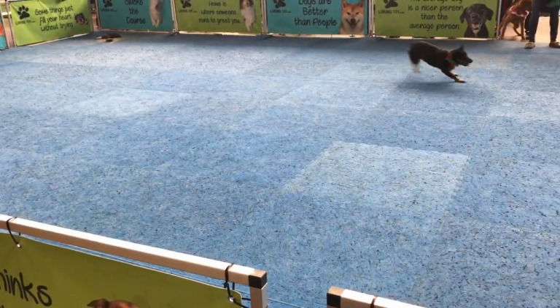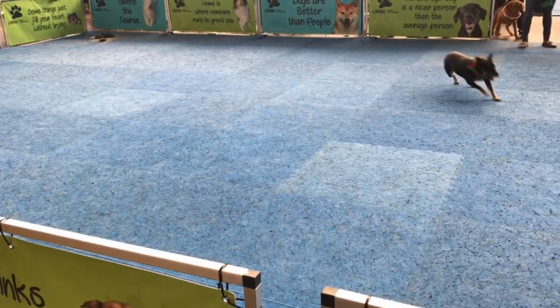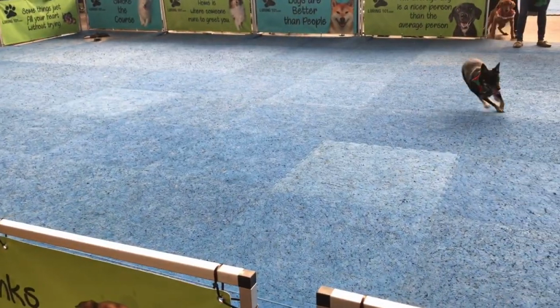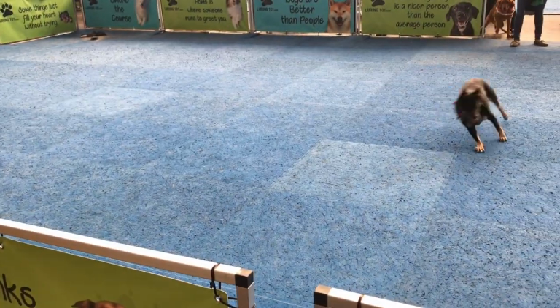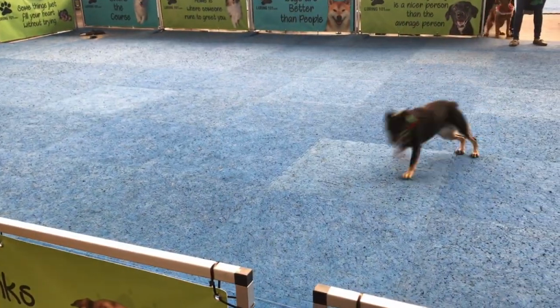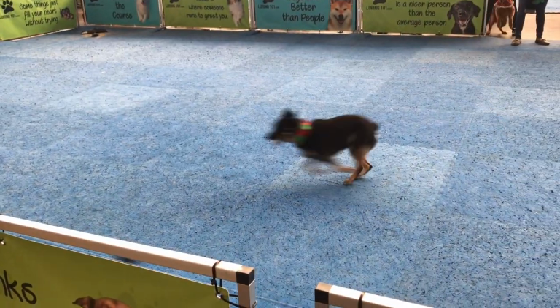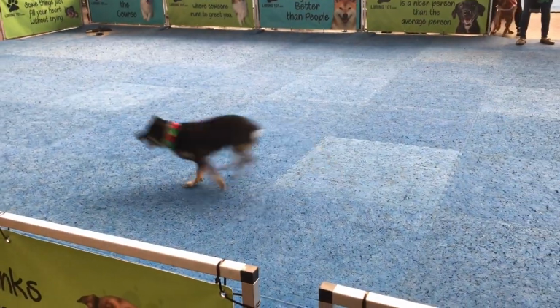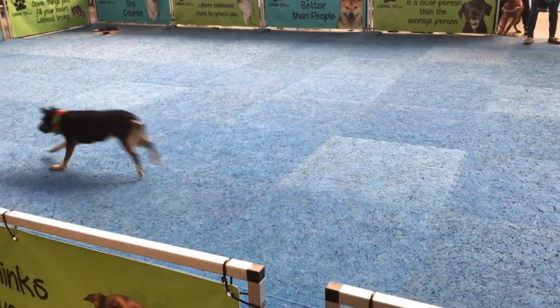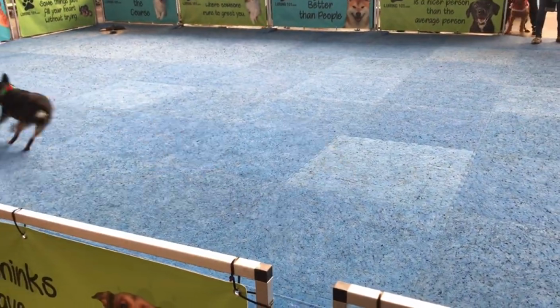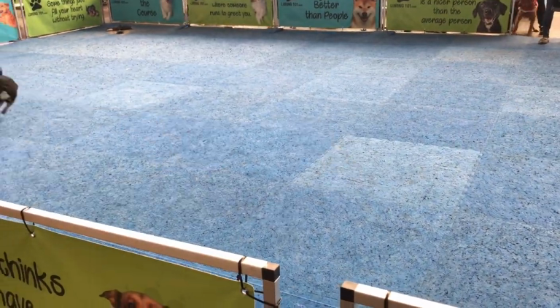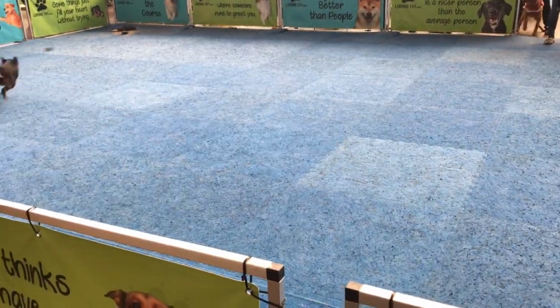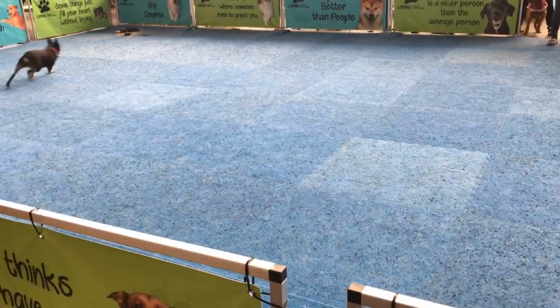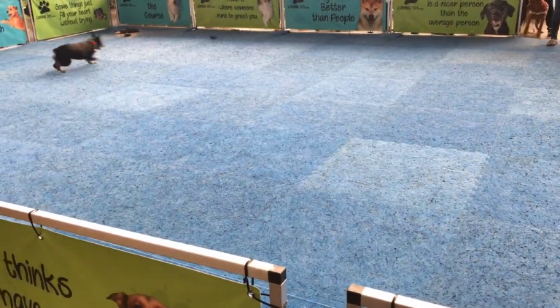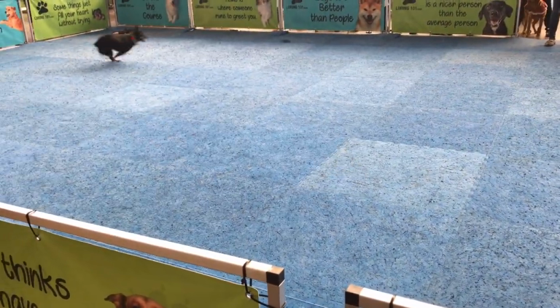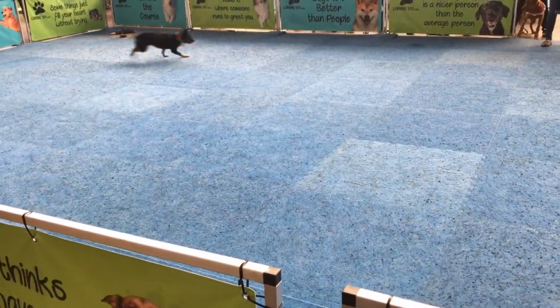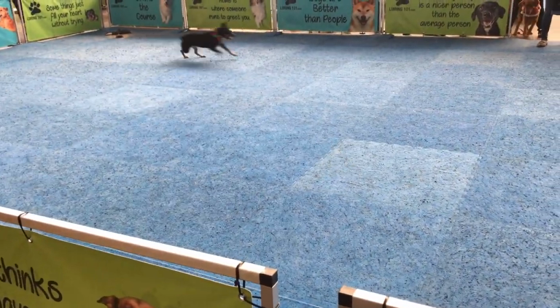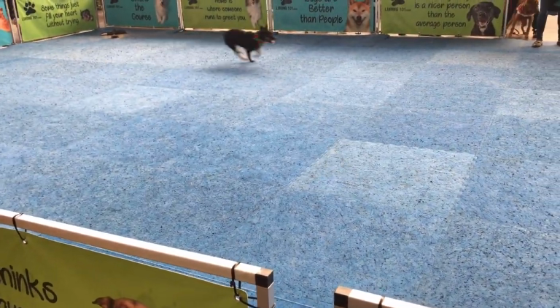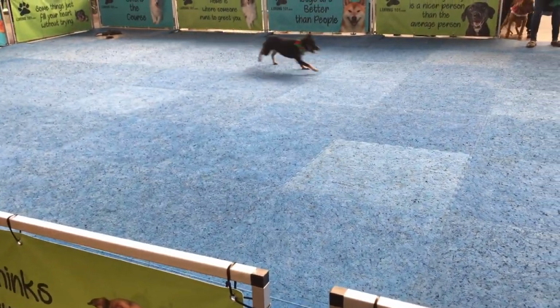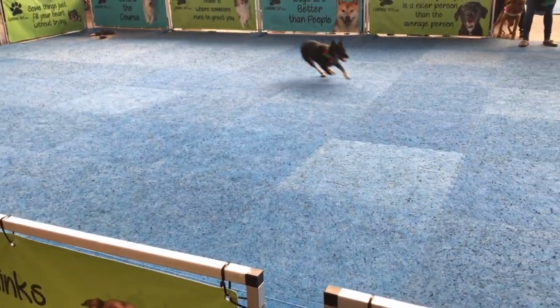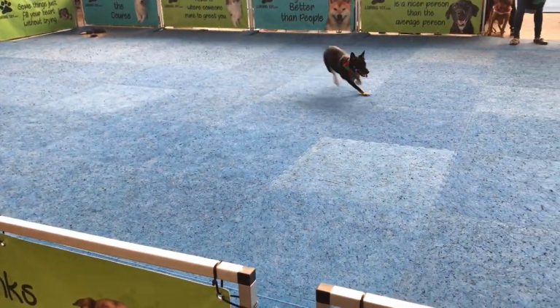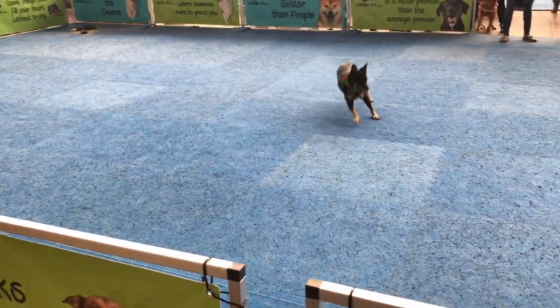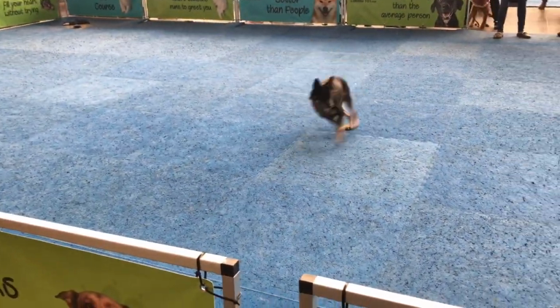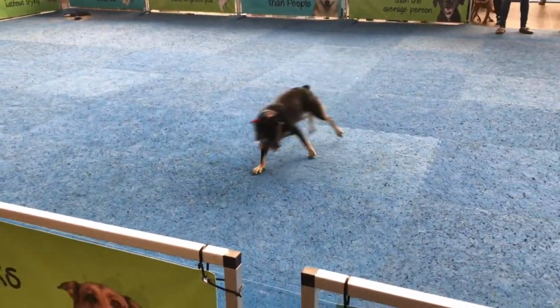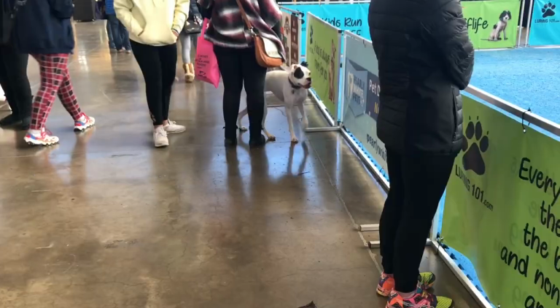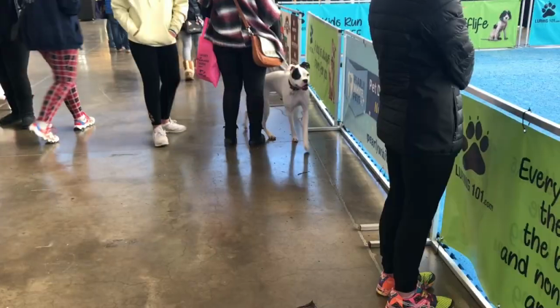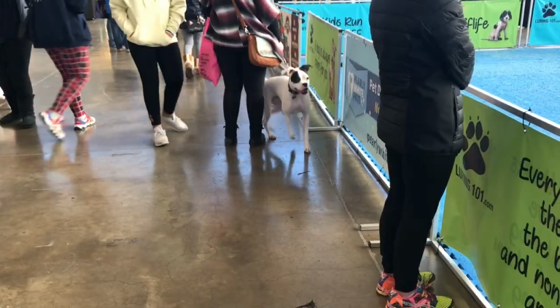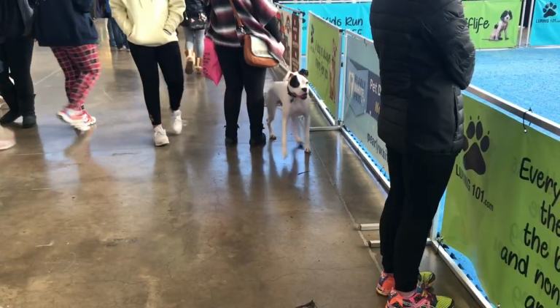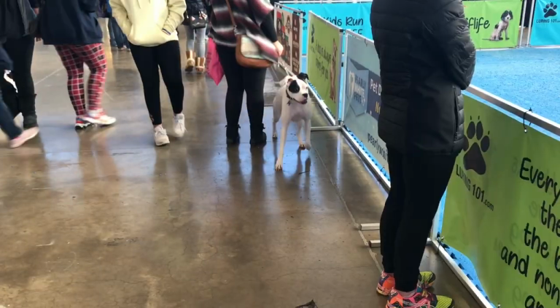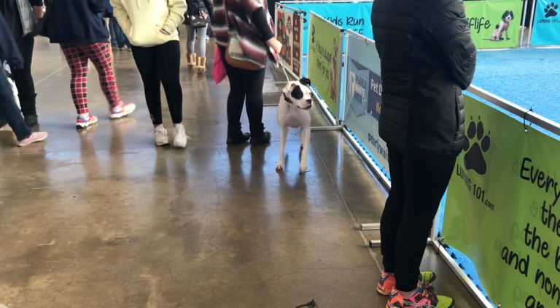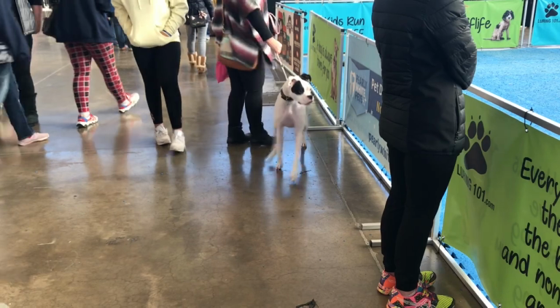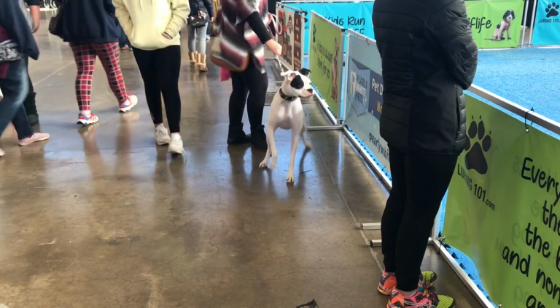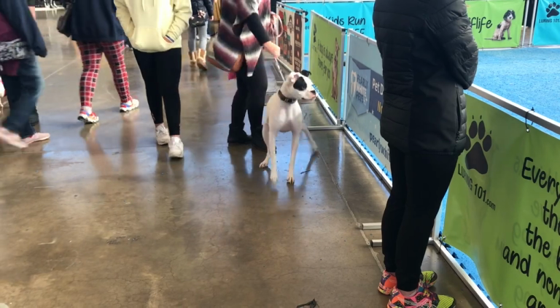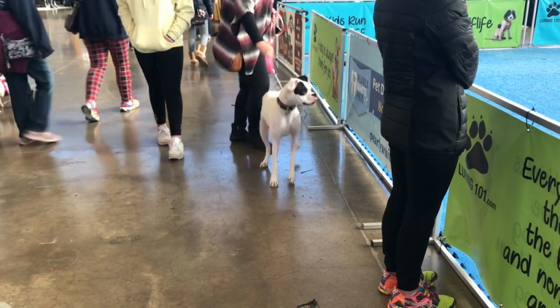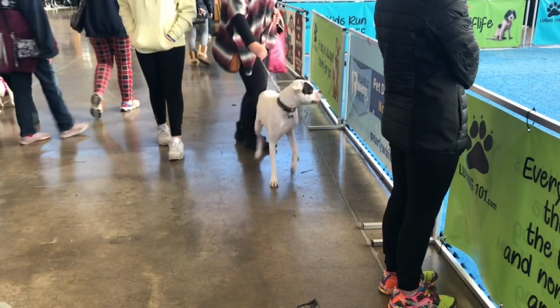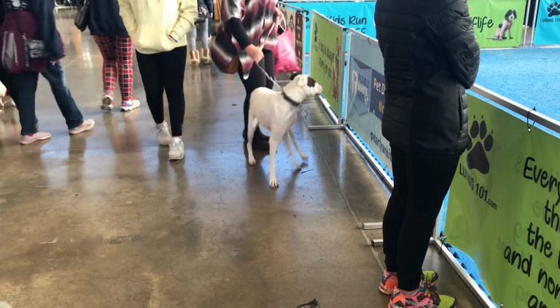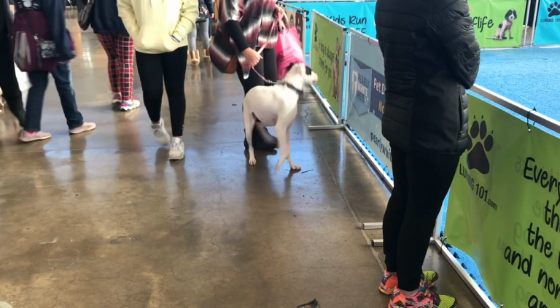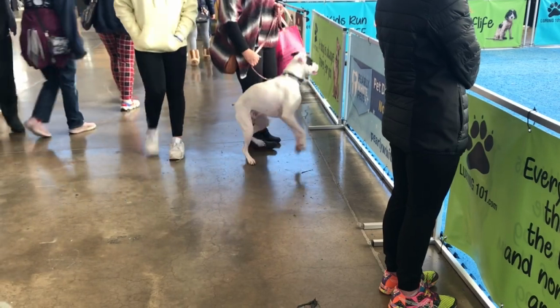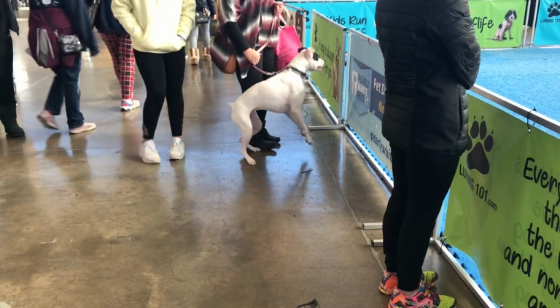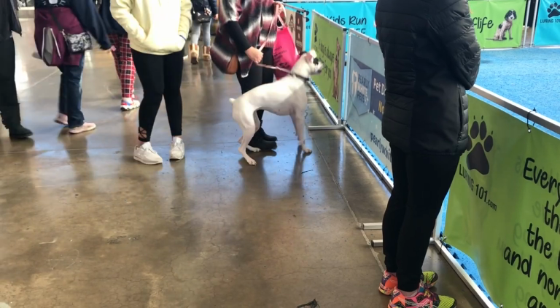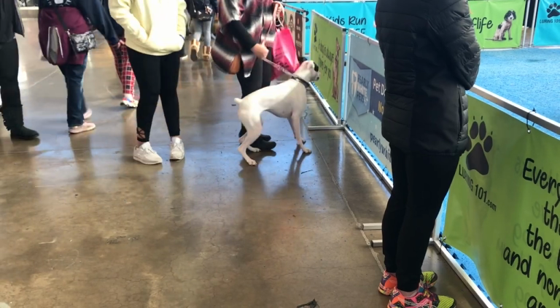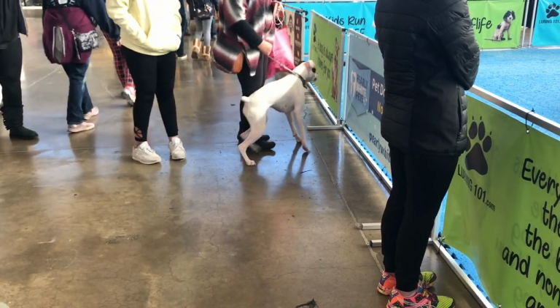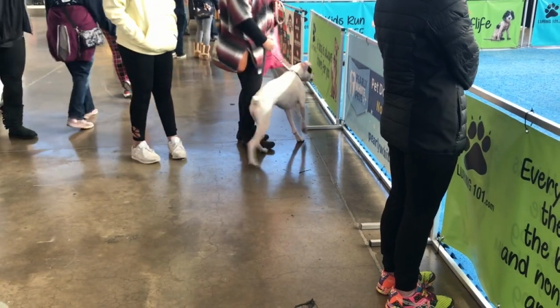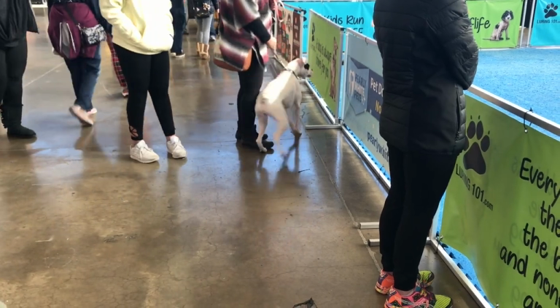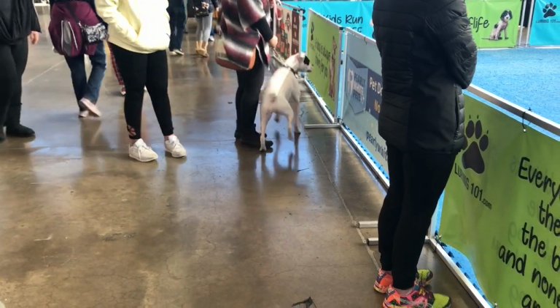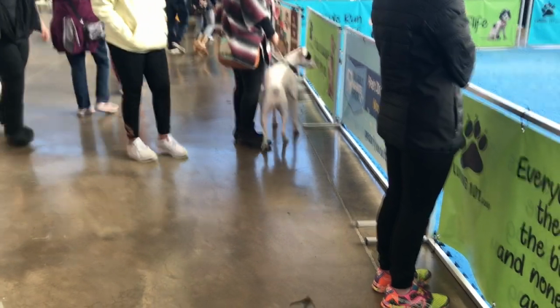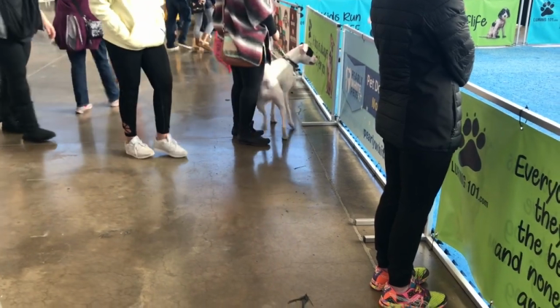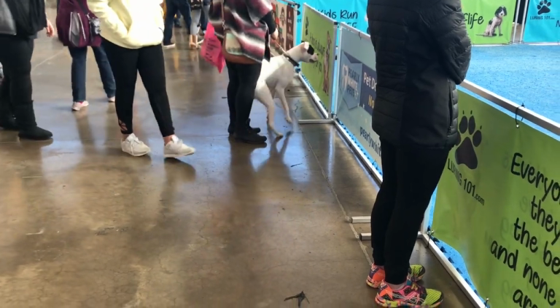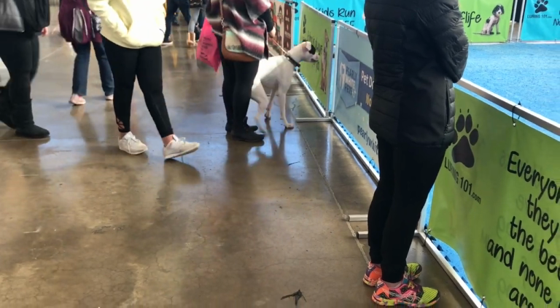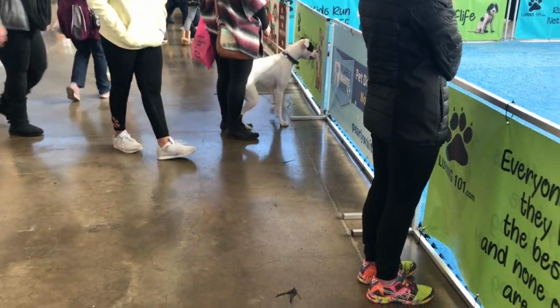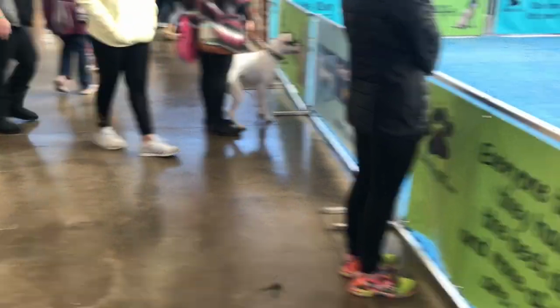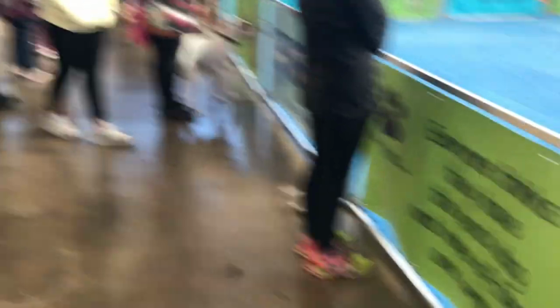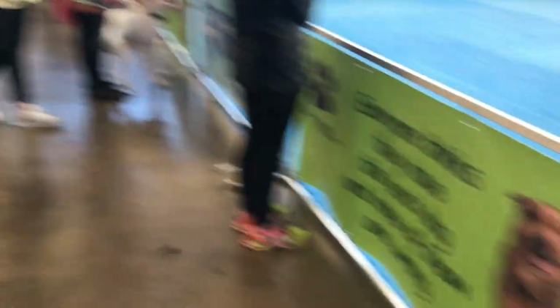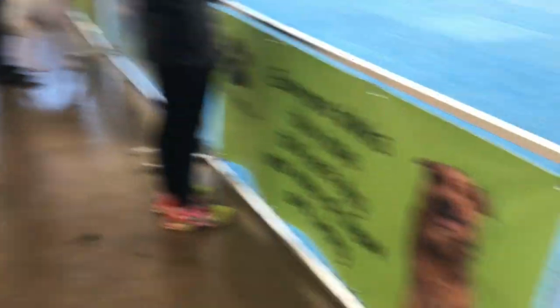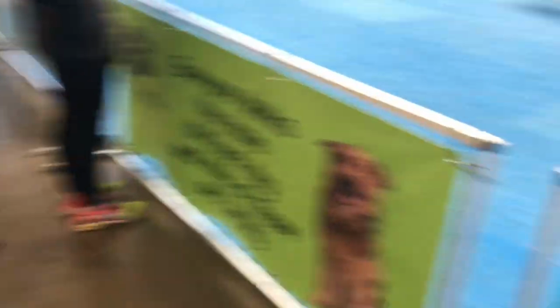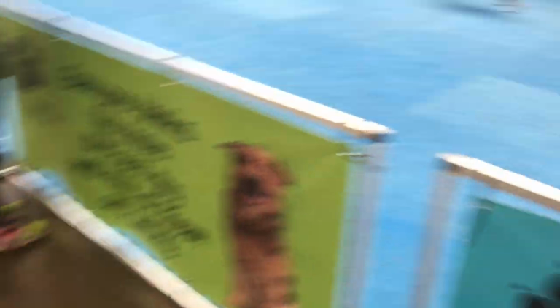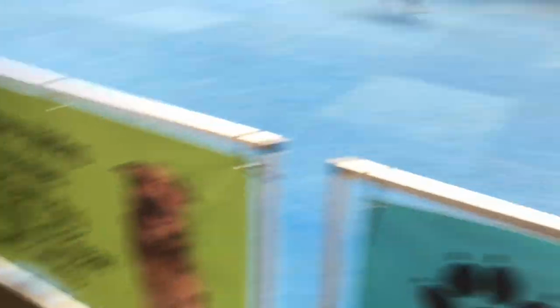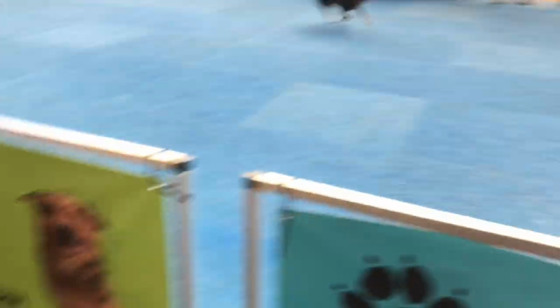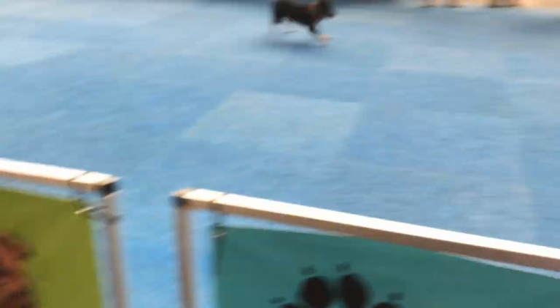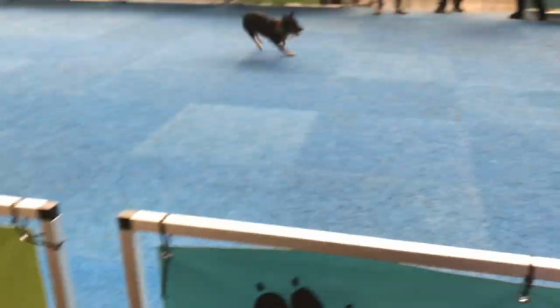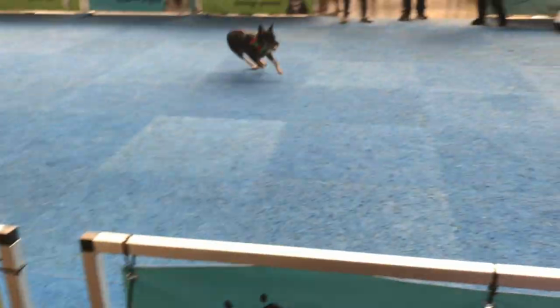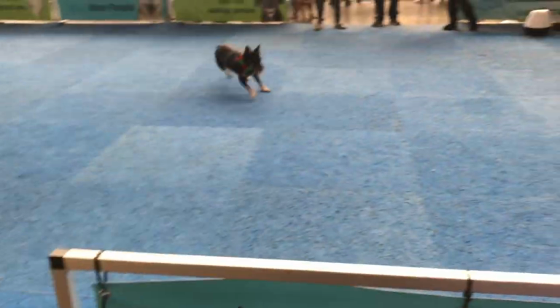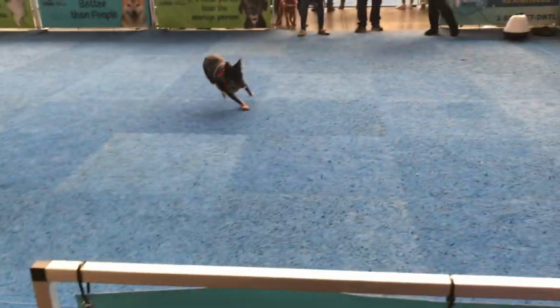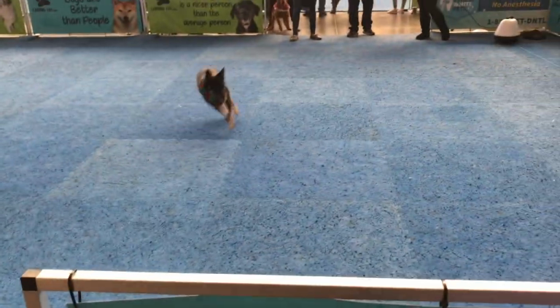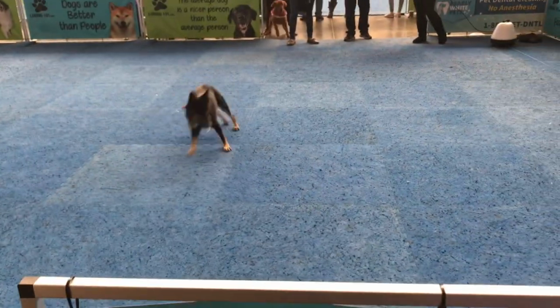Any dog can pull weights, as long as they're trained properly. I've seen chihuahuas pull weights. And then we had this - I sped it up a little because it was a really long clip. Look how excited this dog was. He wanted to get in on the action.